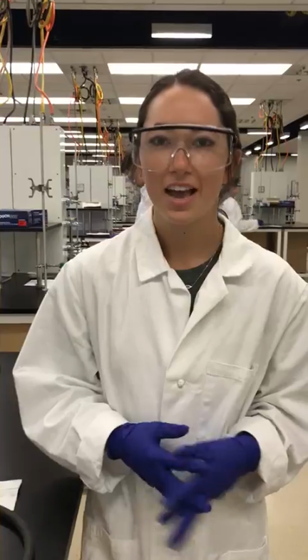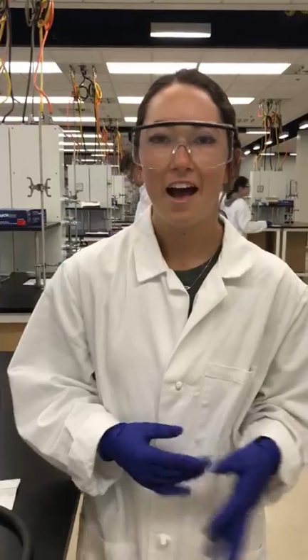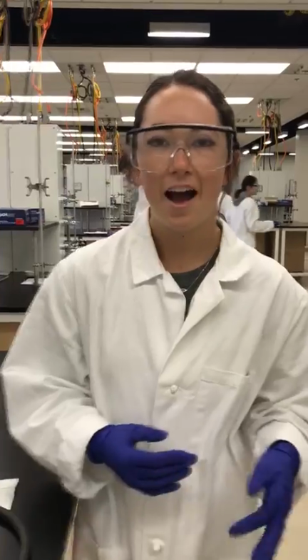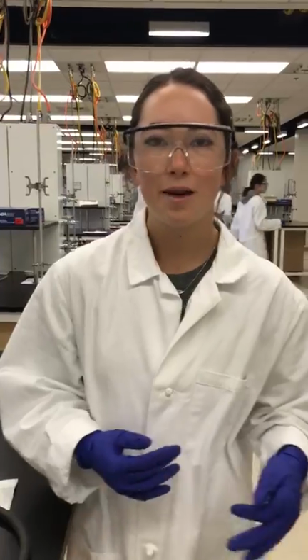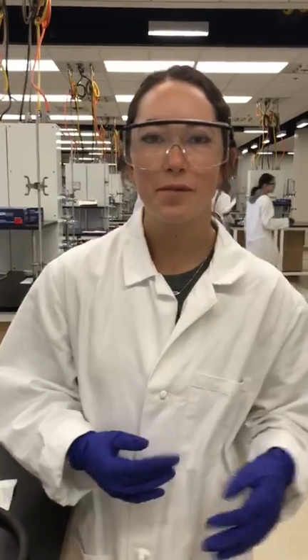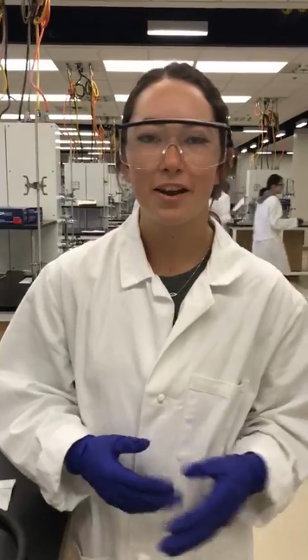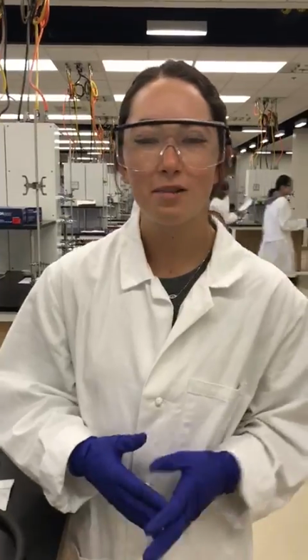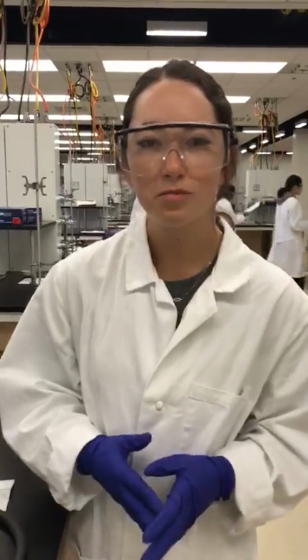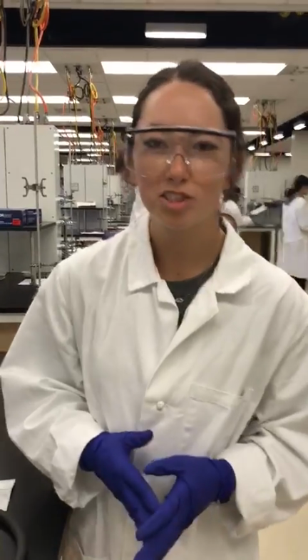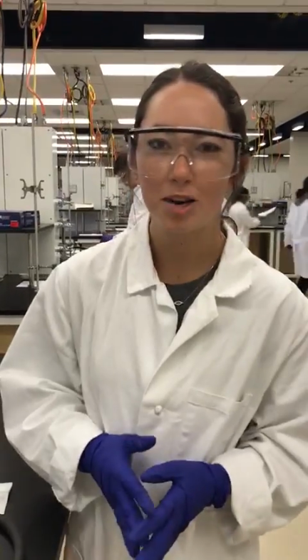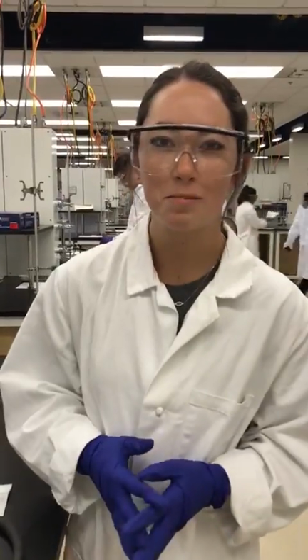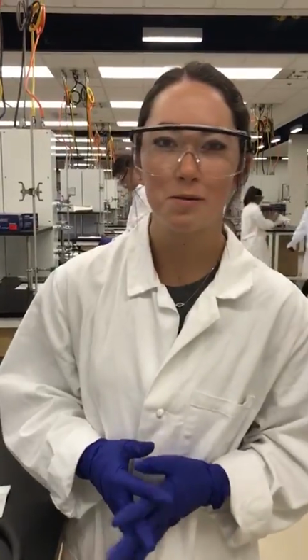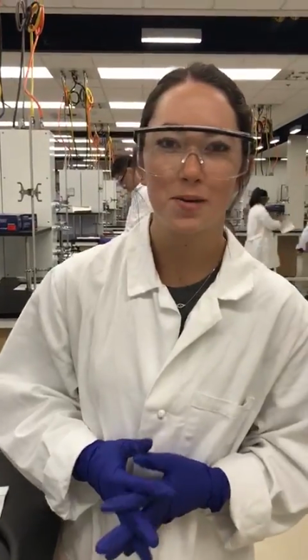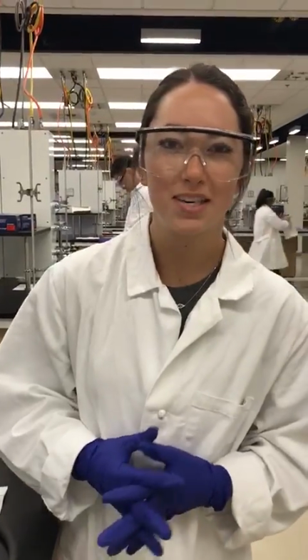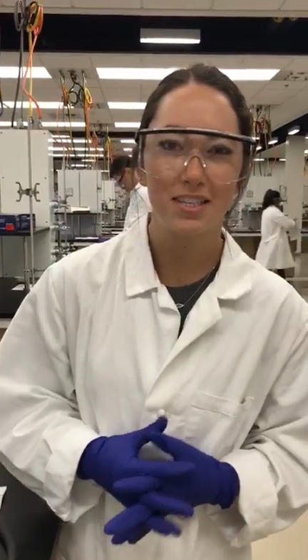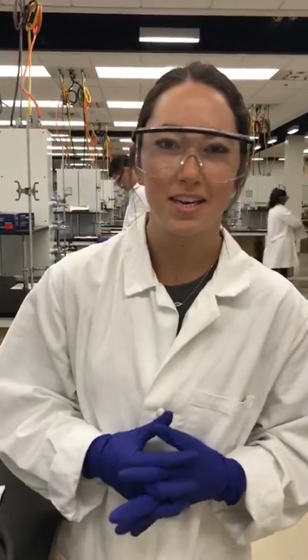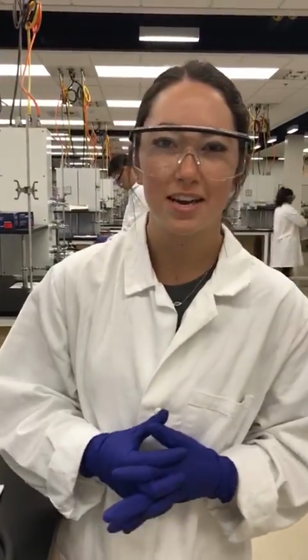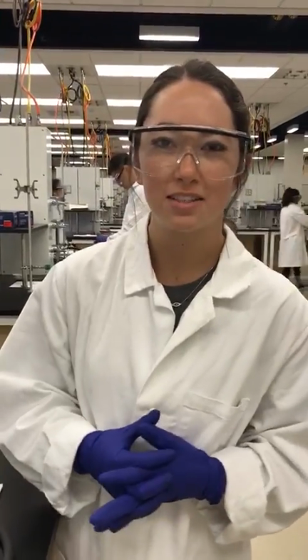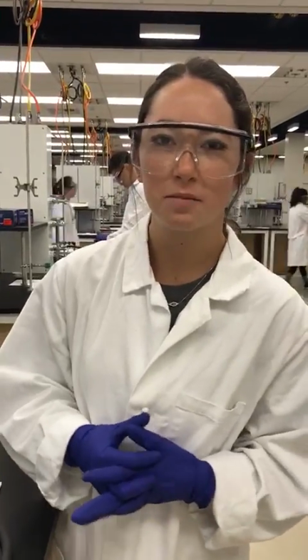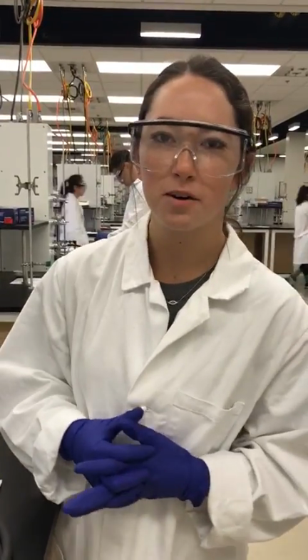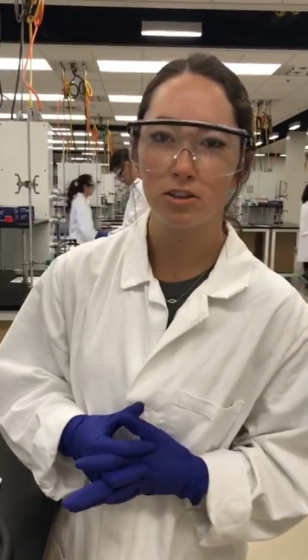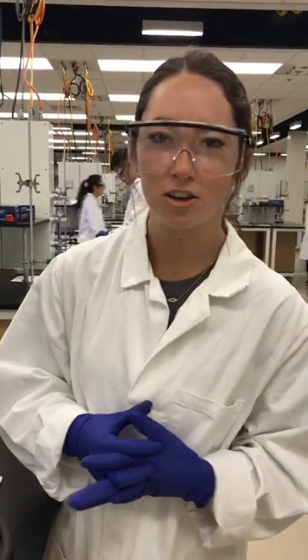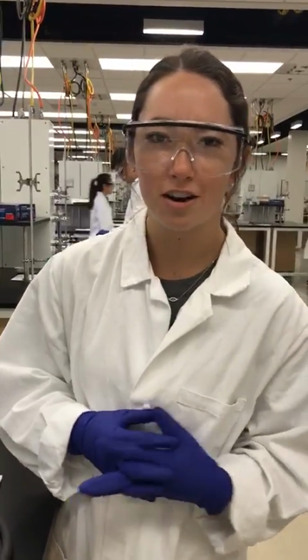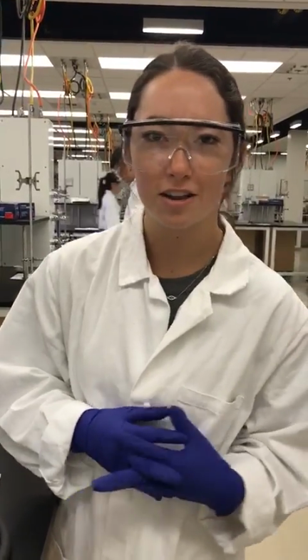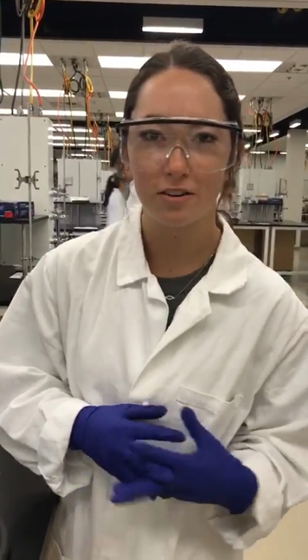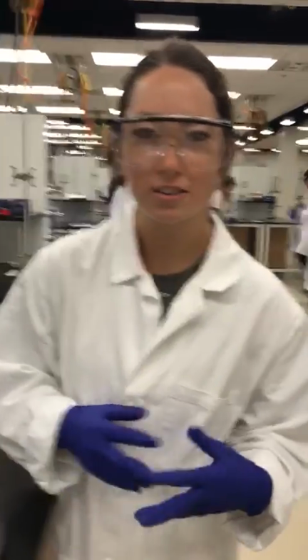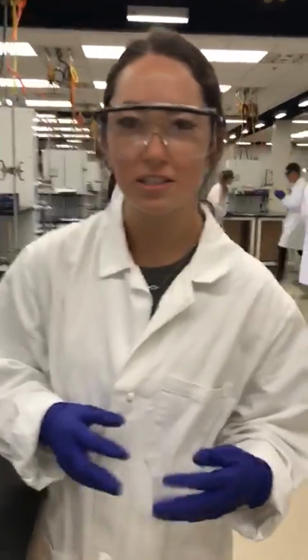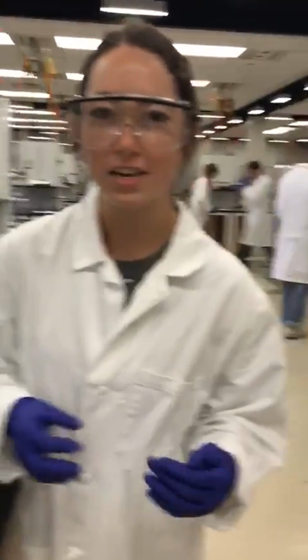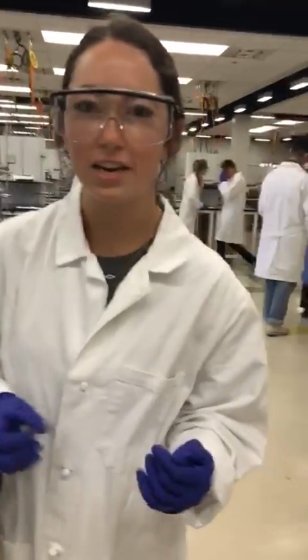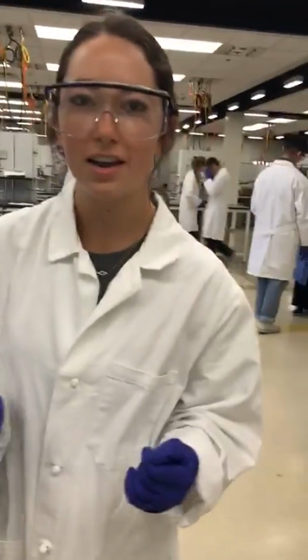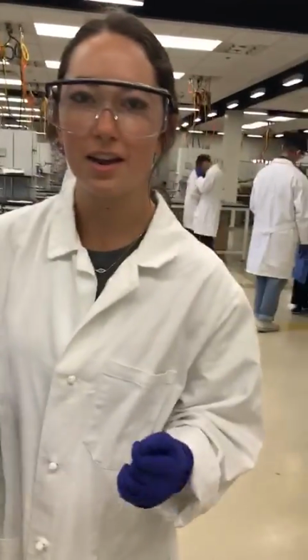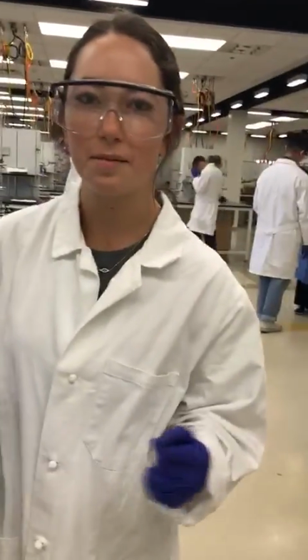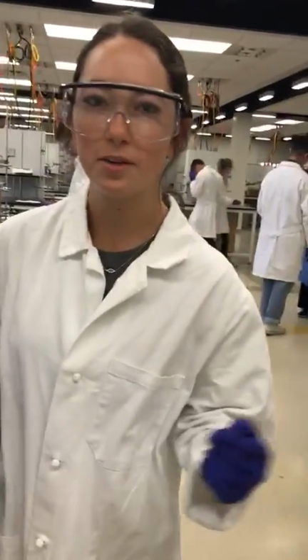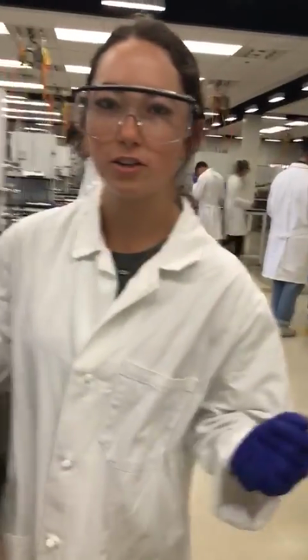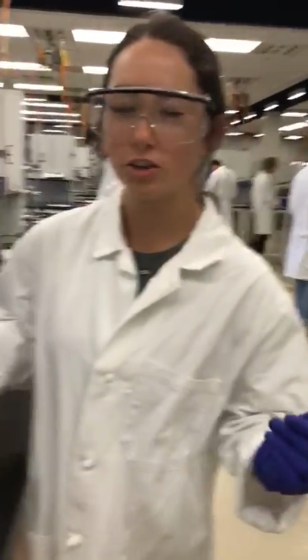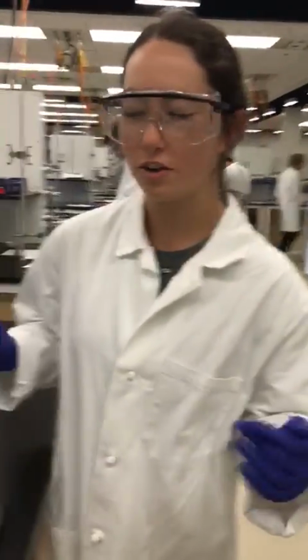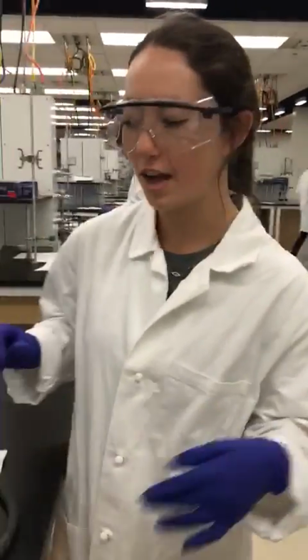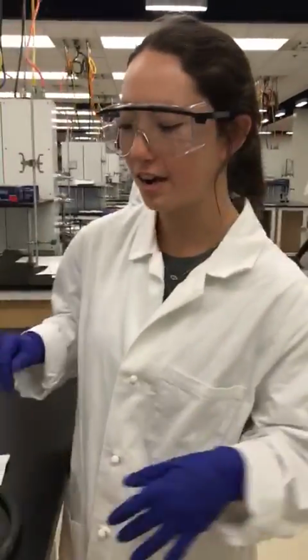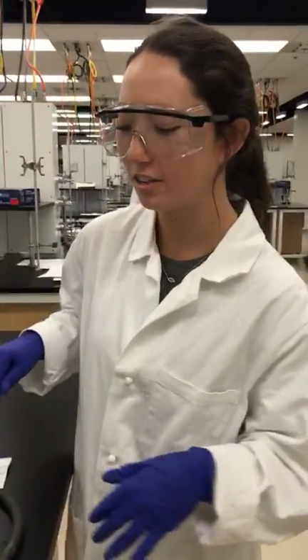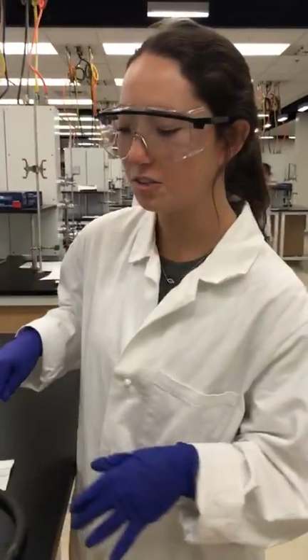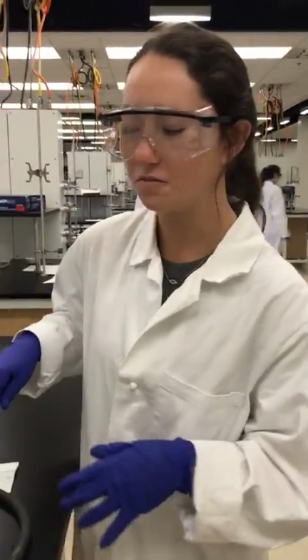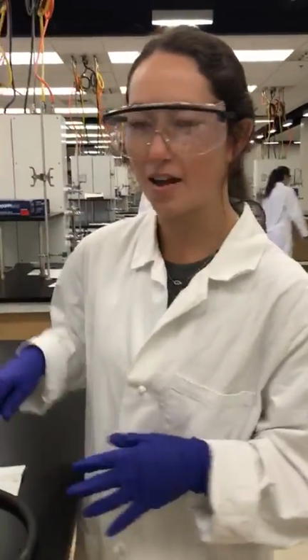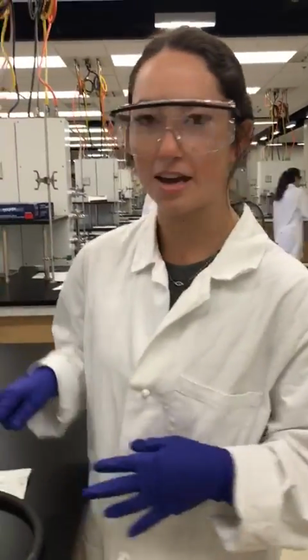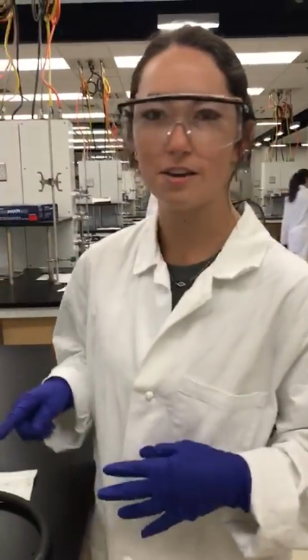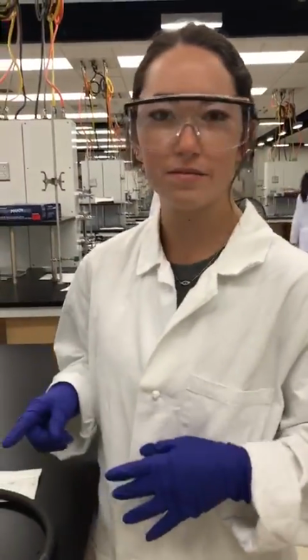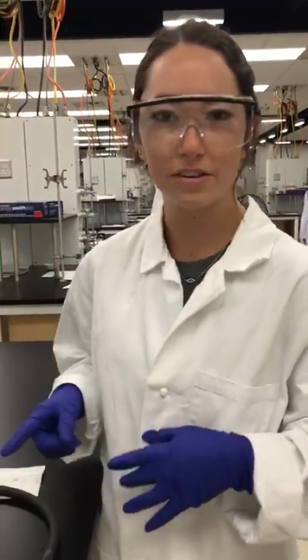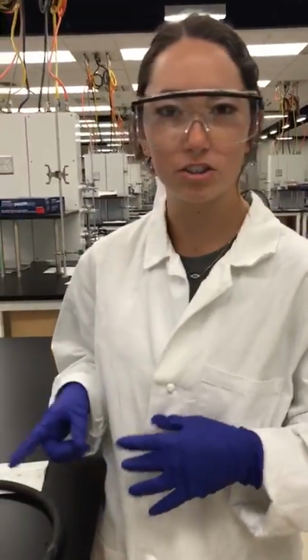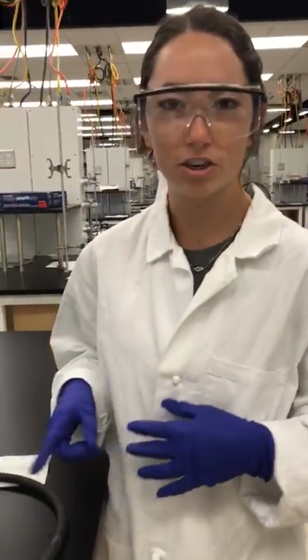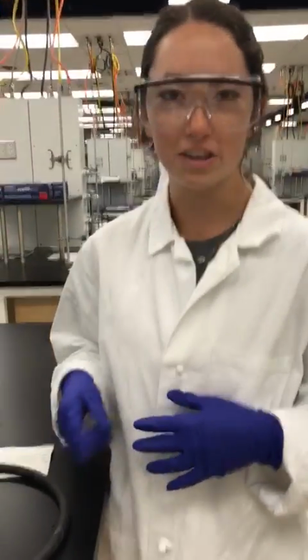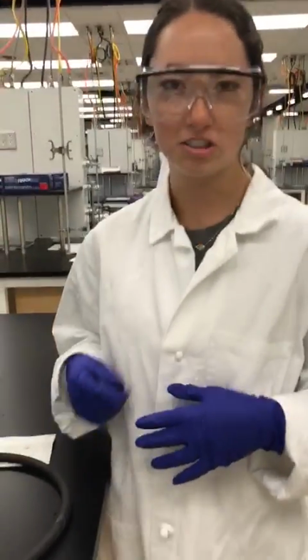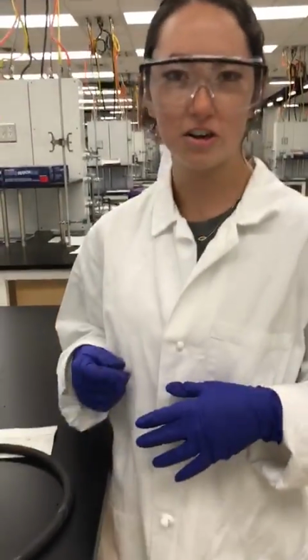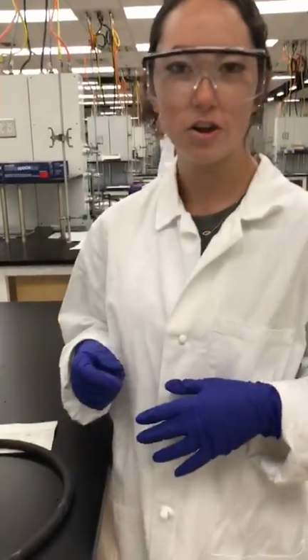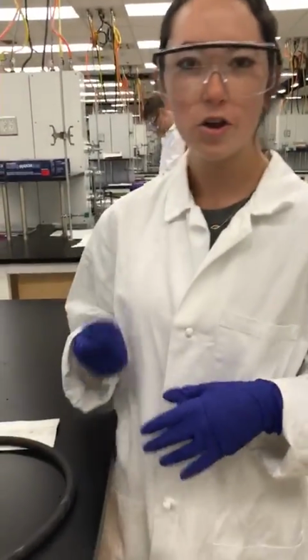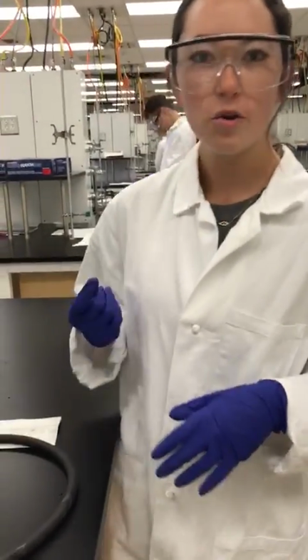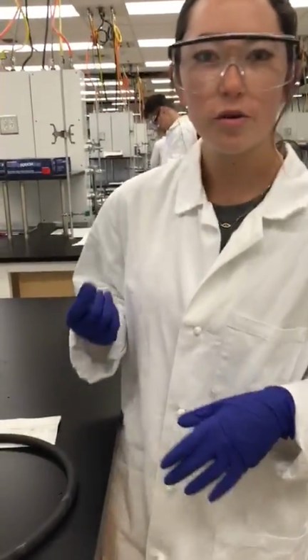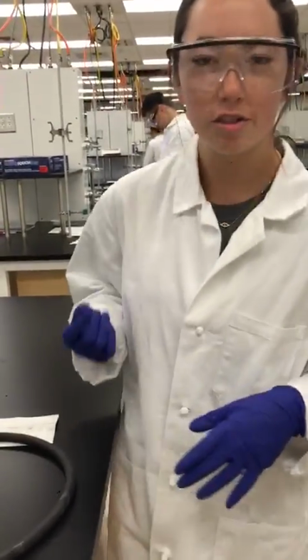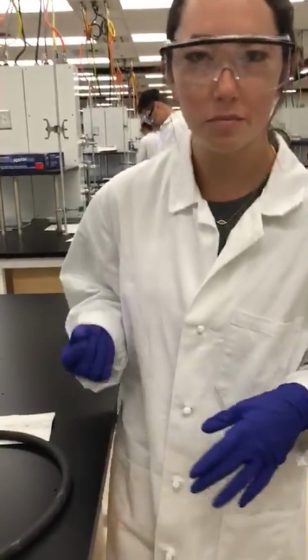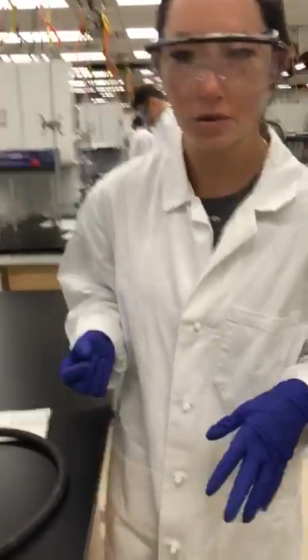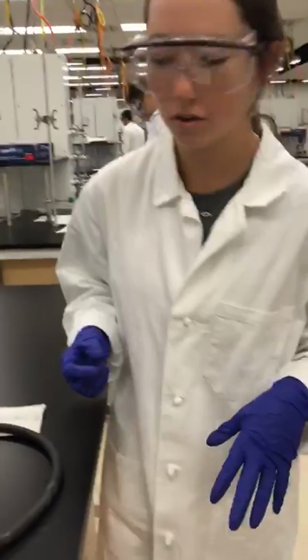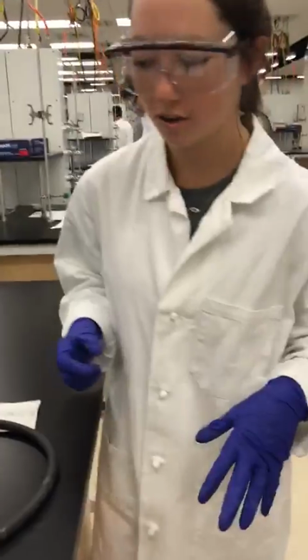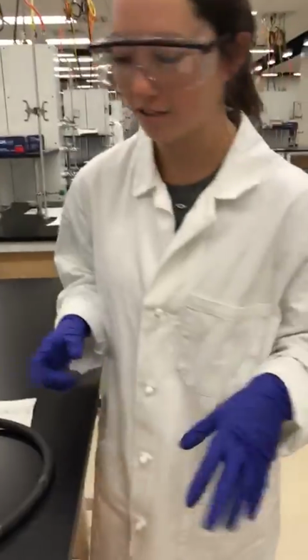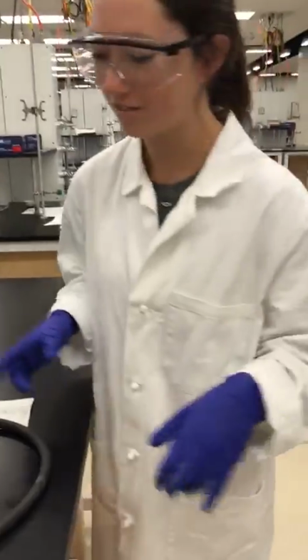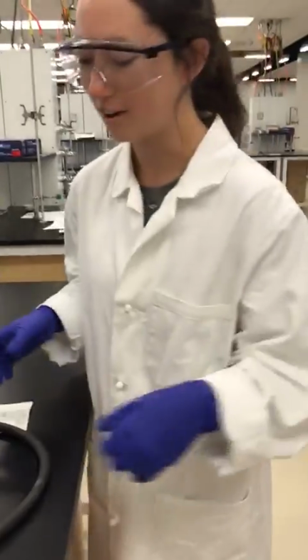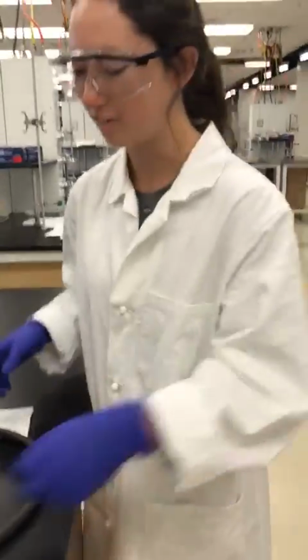Hi, my name is Gemma. My TAs are Moshcon and Christina, and I'm going to show you how to do vacuum filtration with a Buechner funnel.